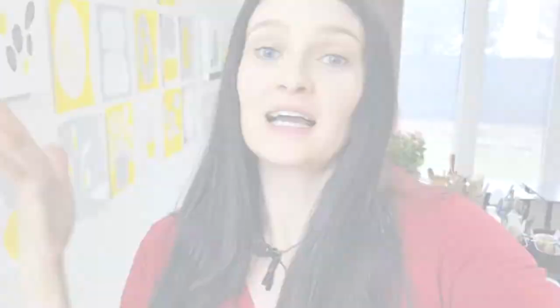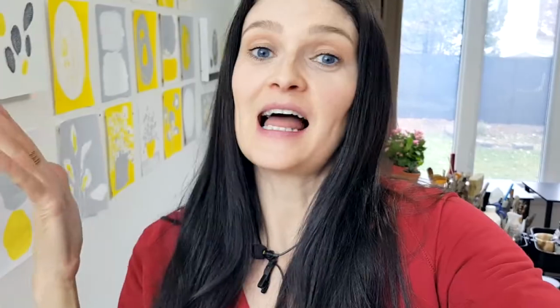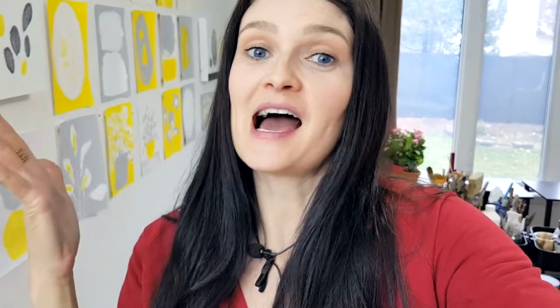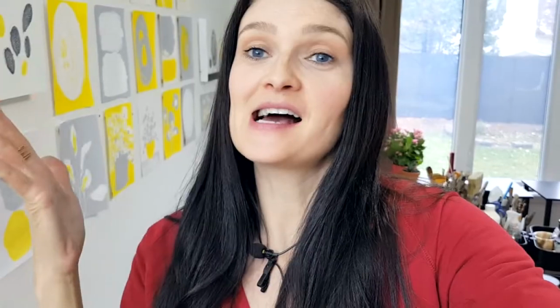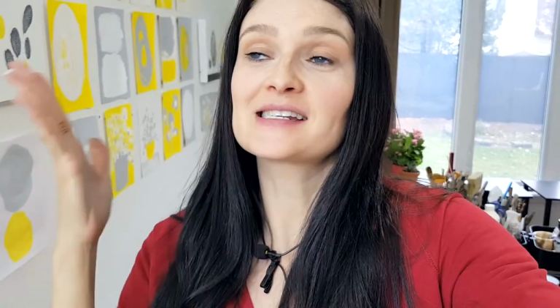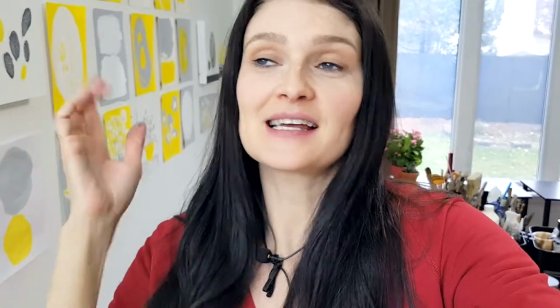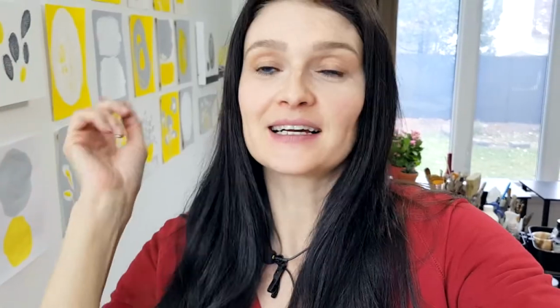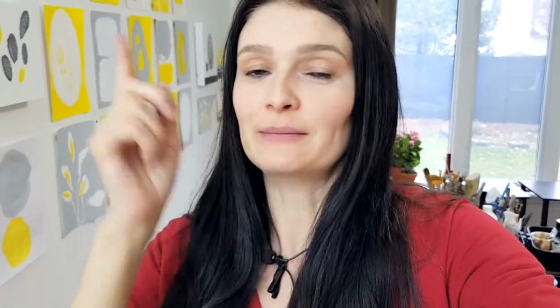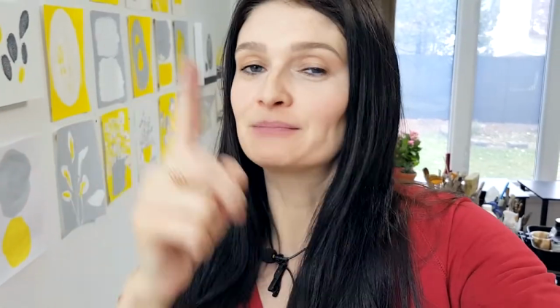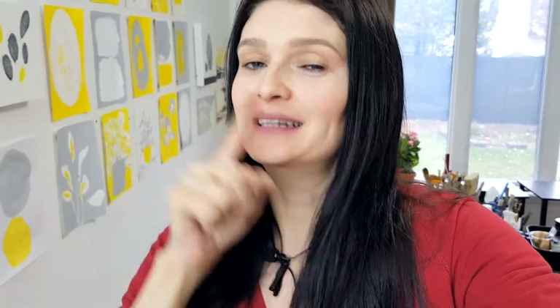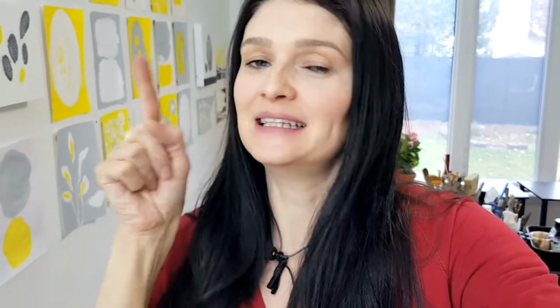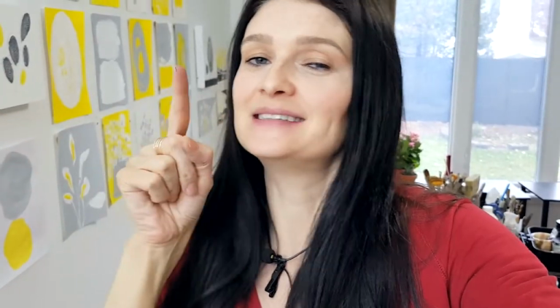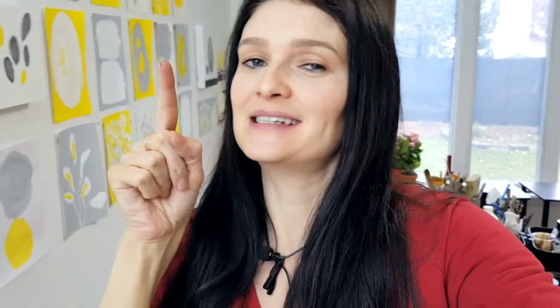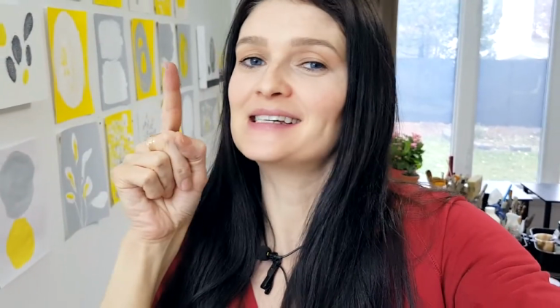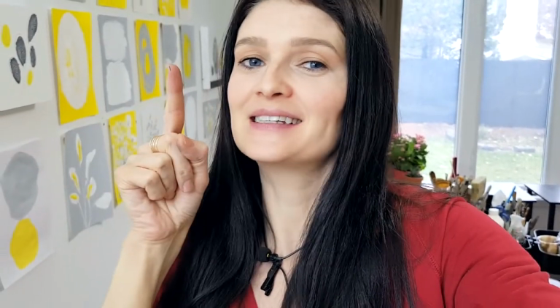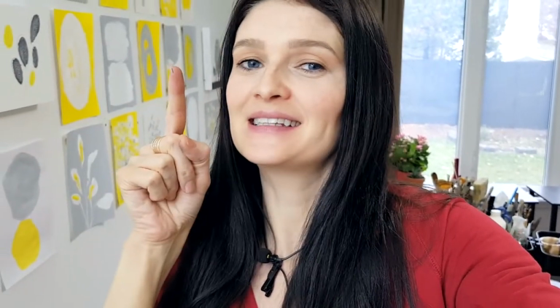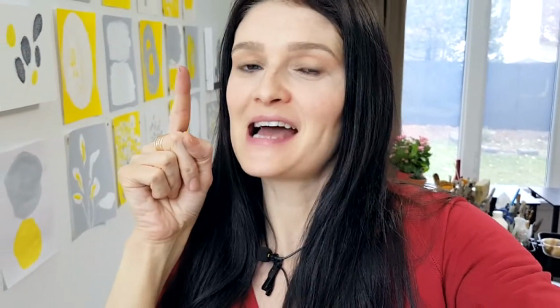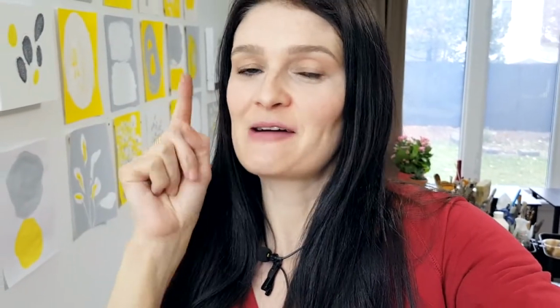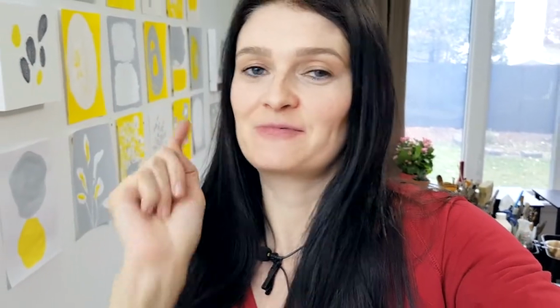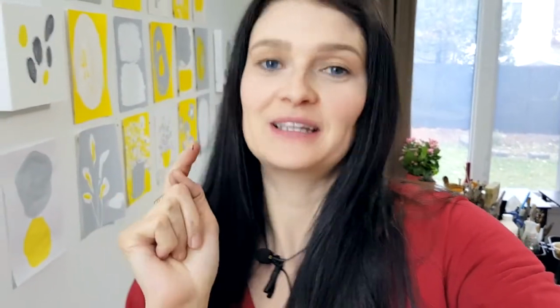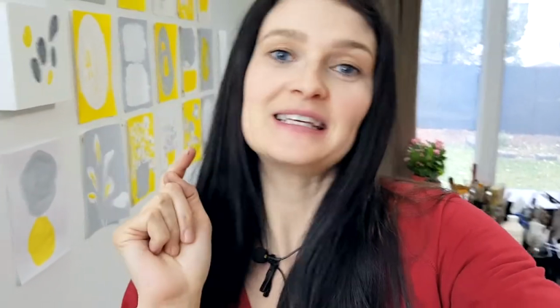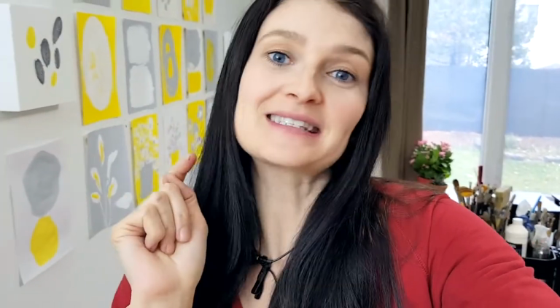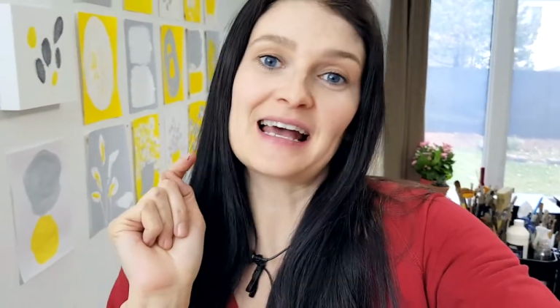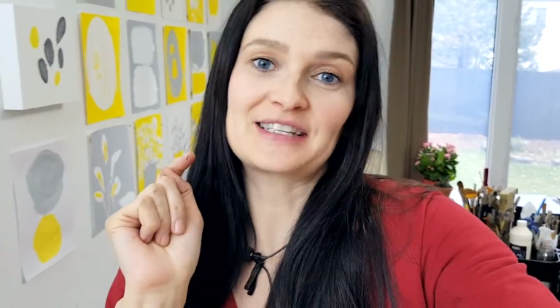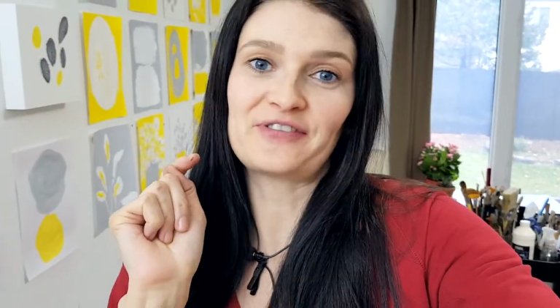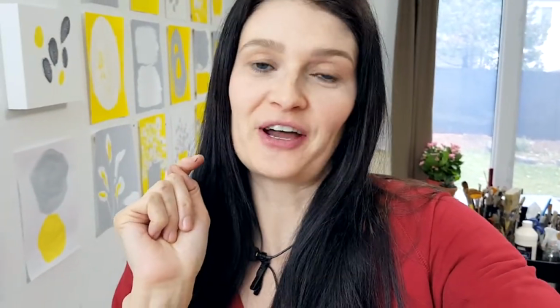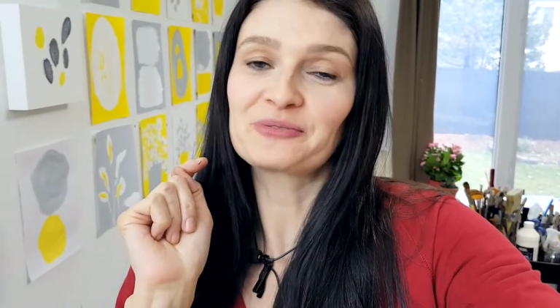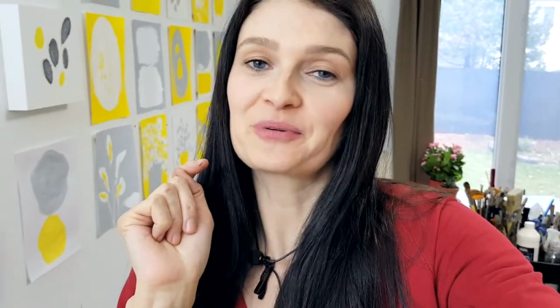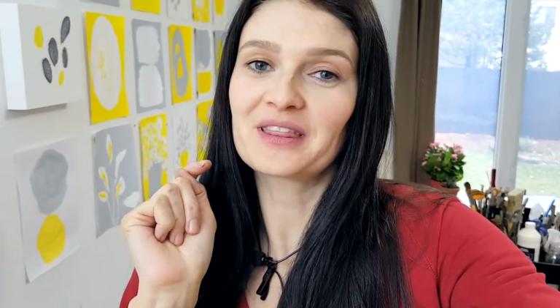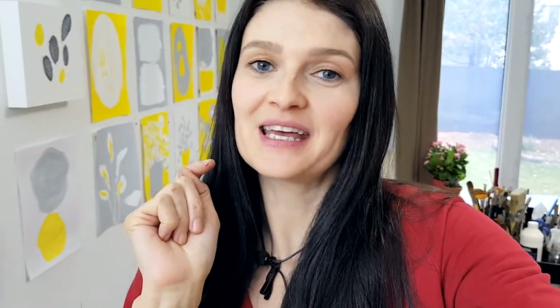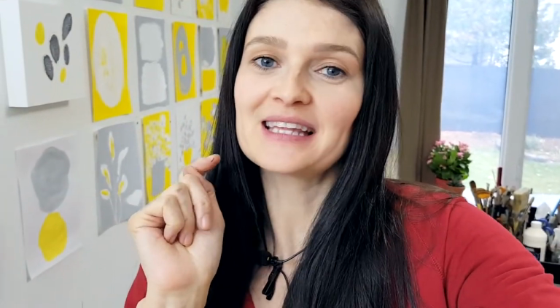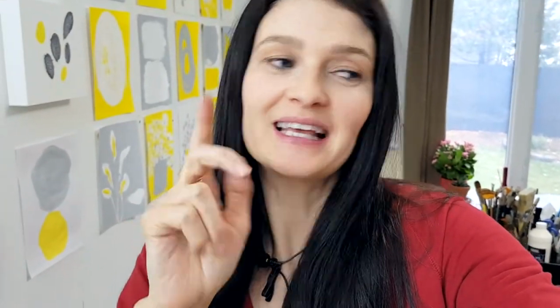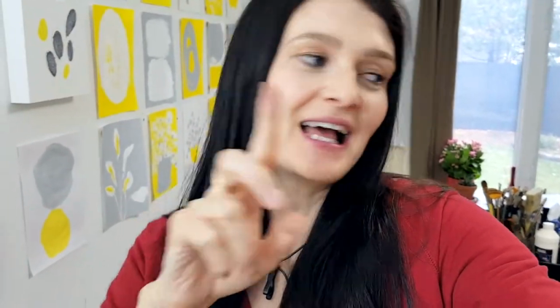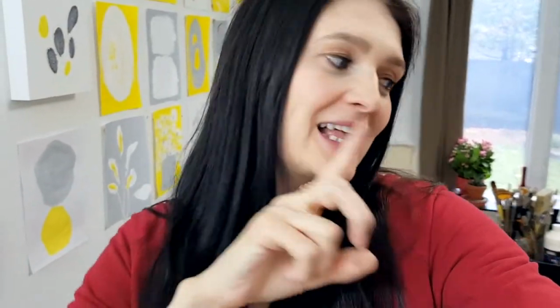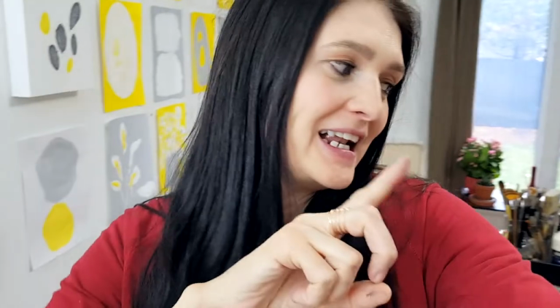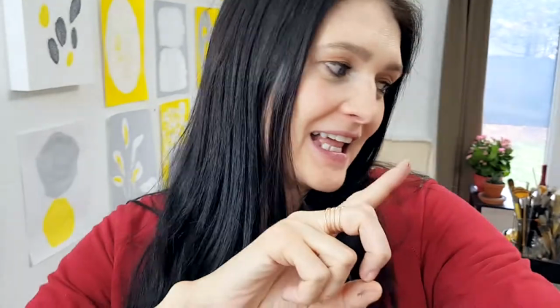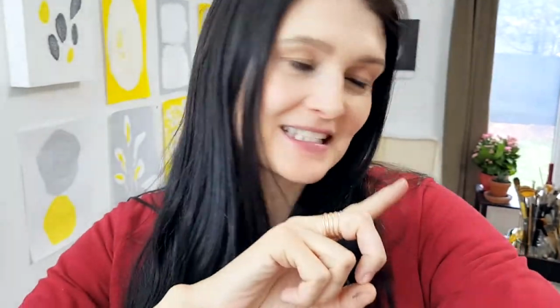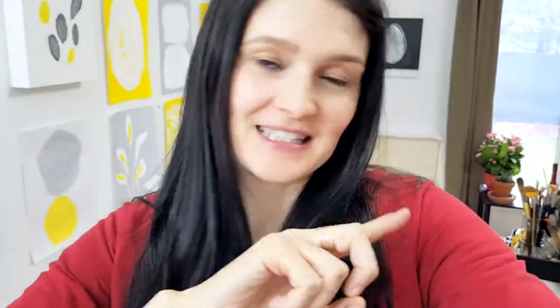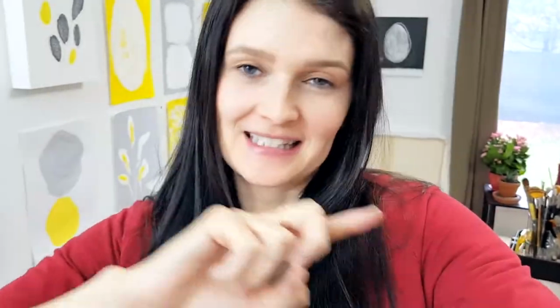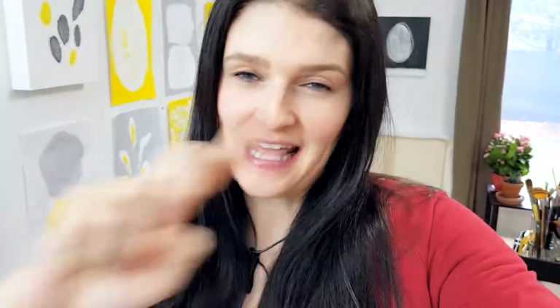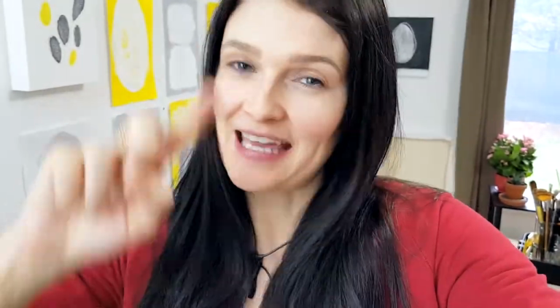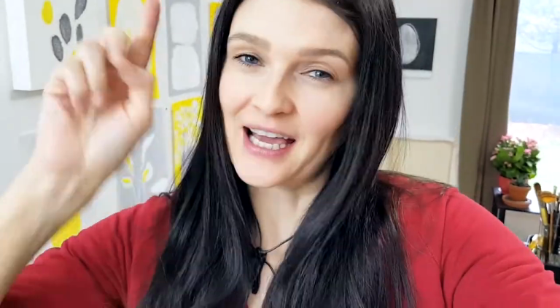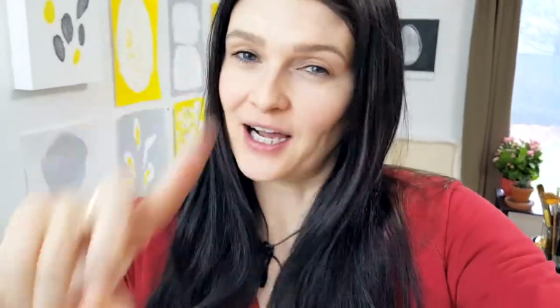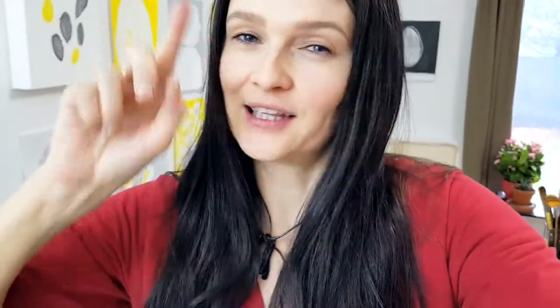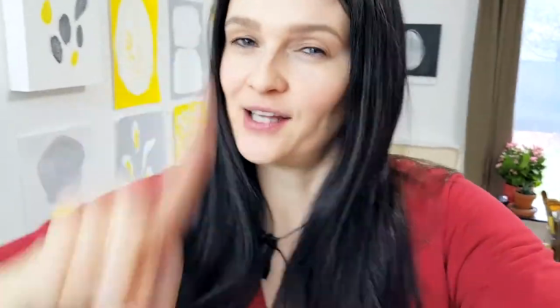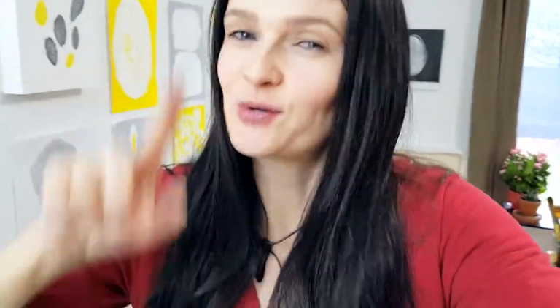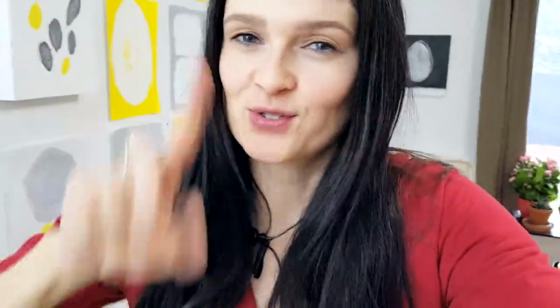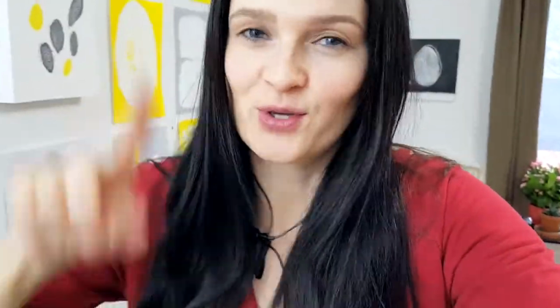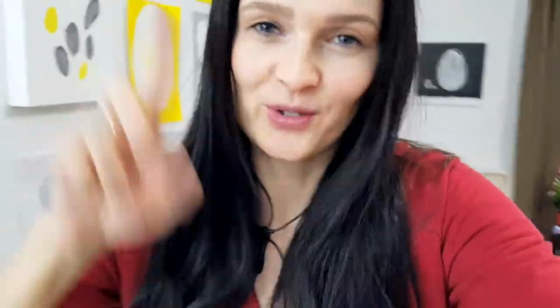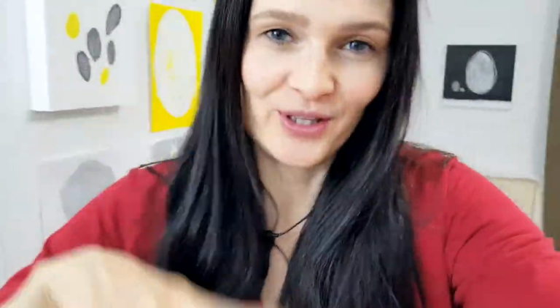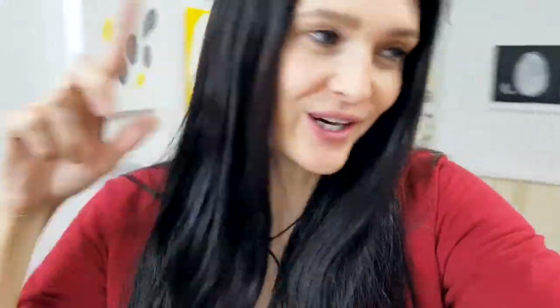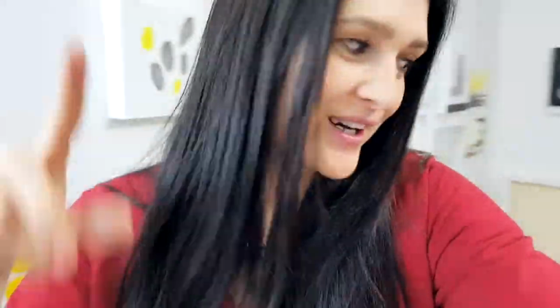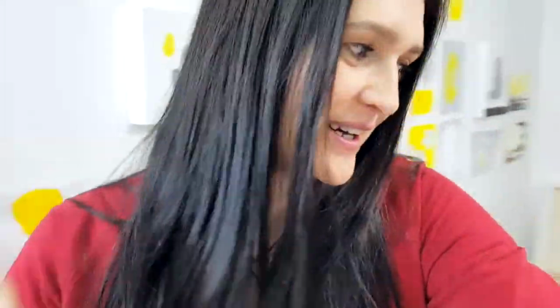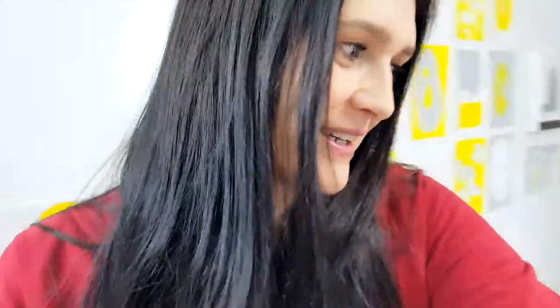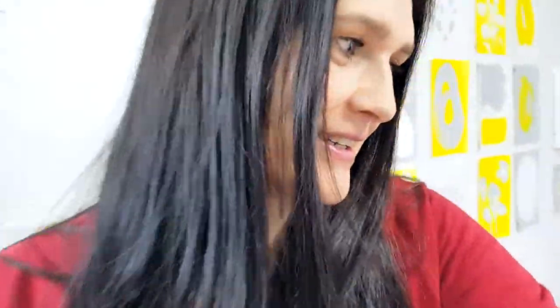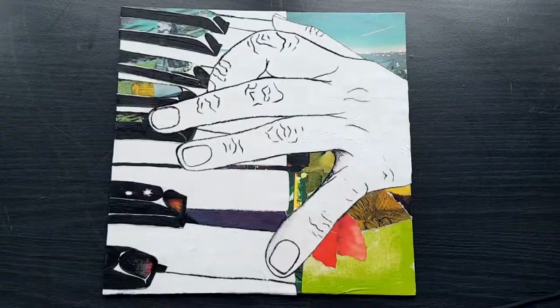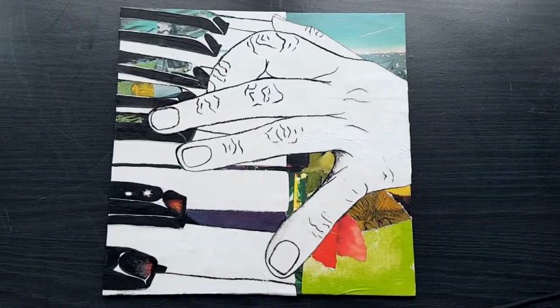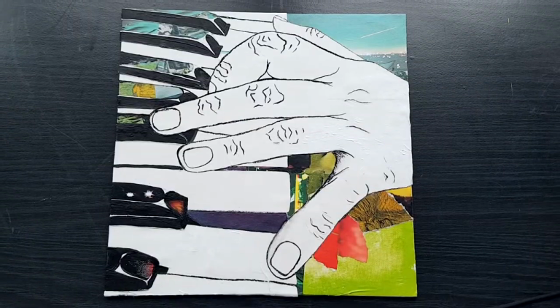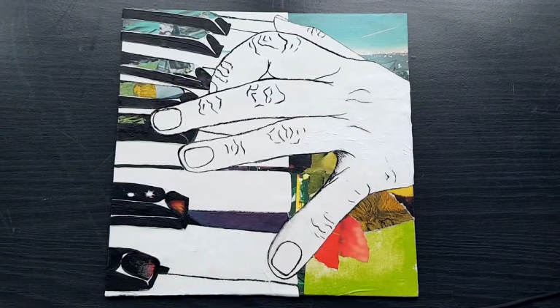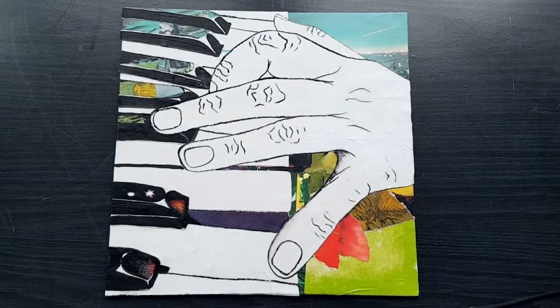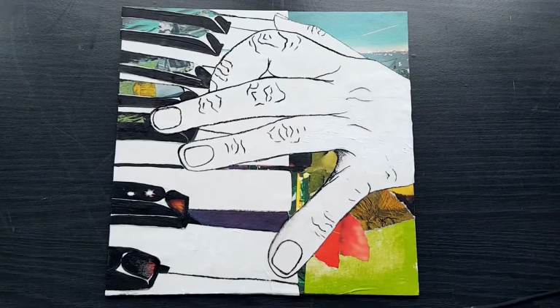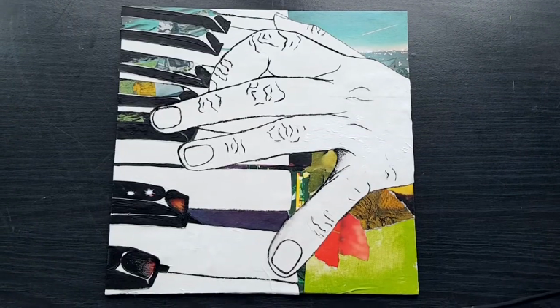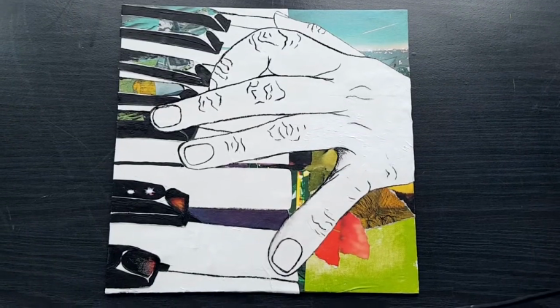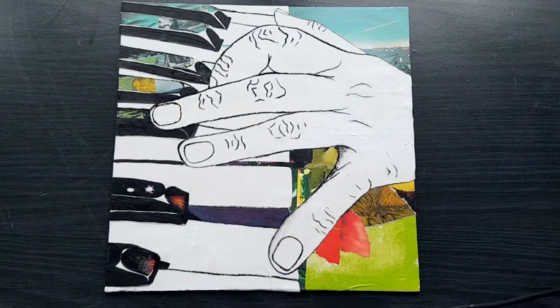Collage completed. I'm really satisfied with it. Let's take a closer look. There it is.